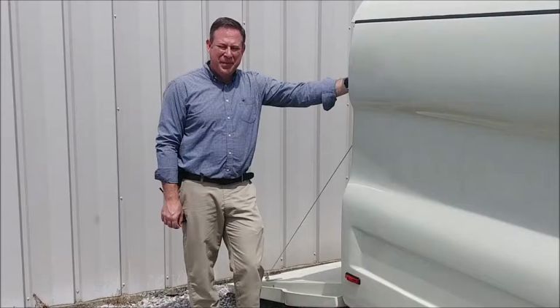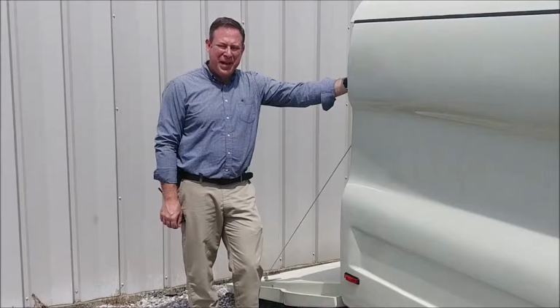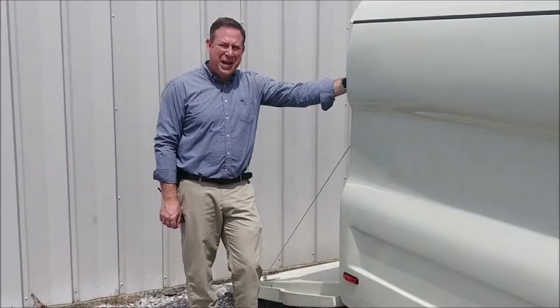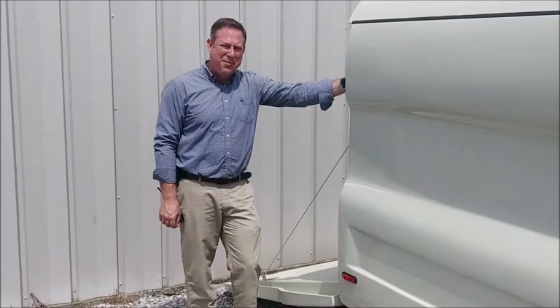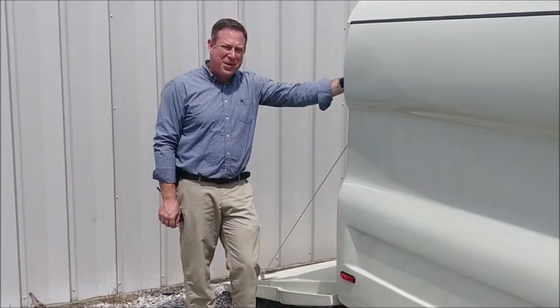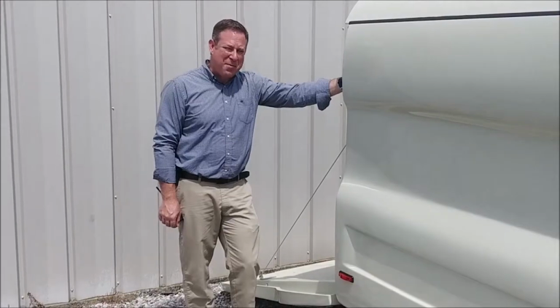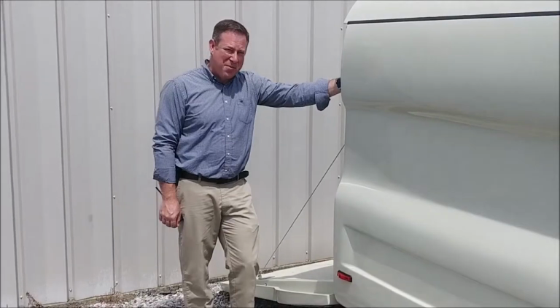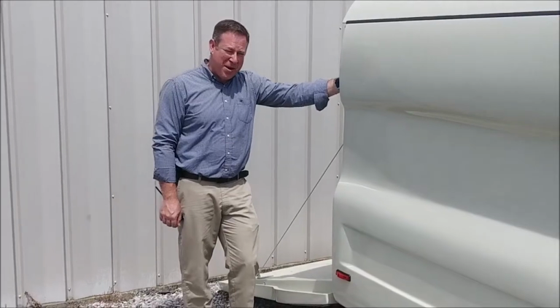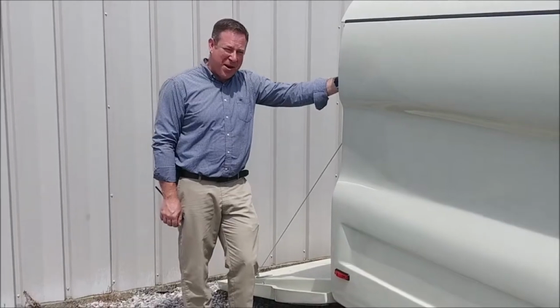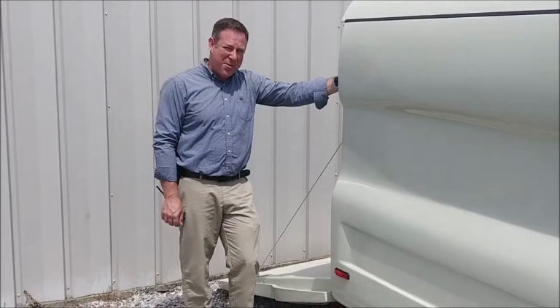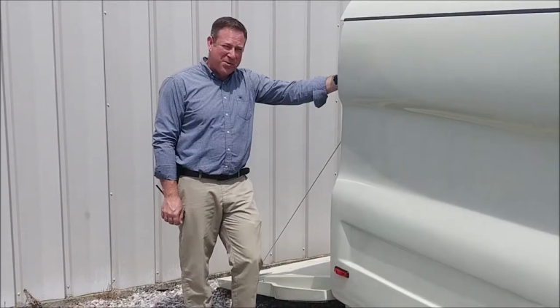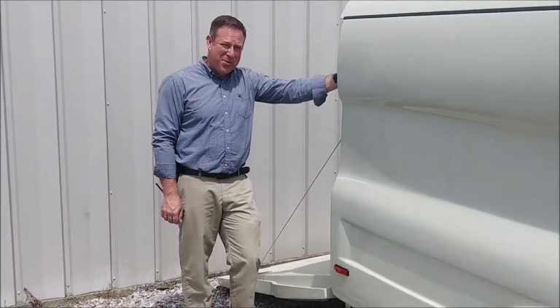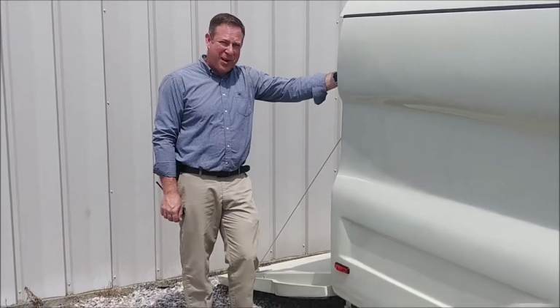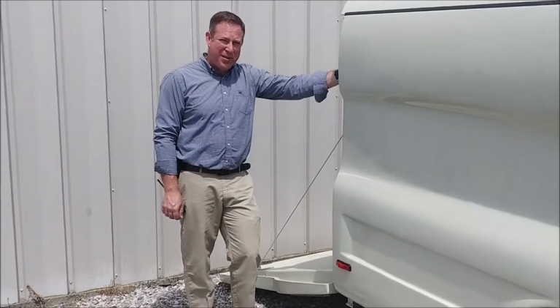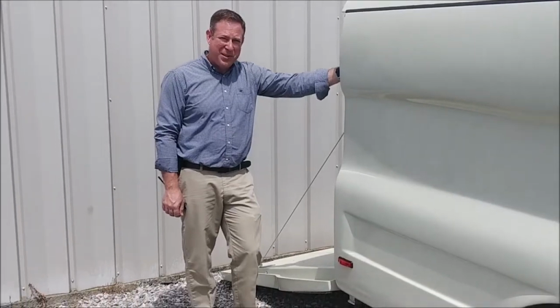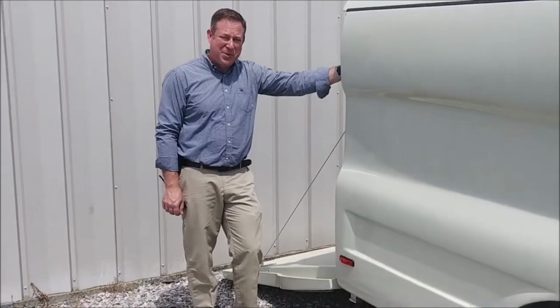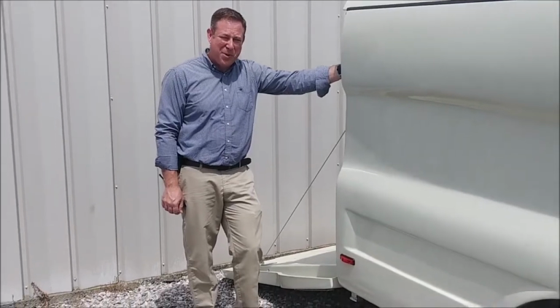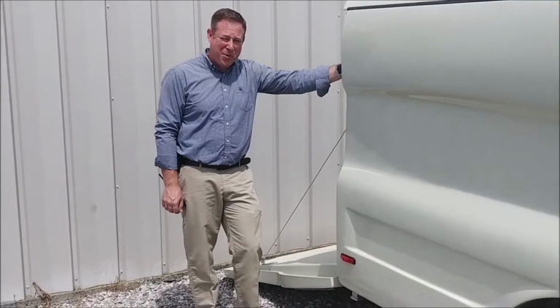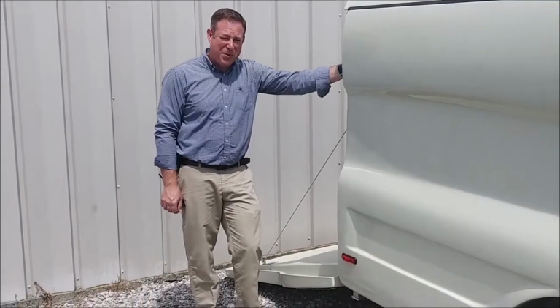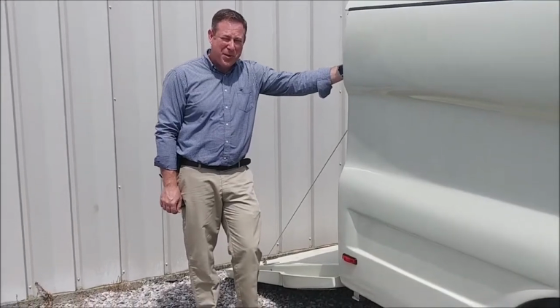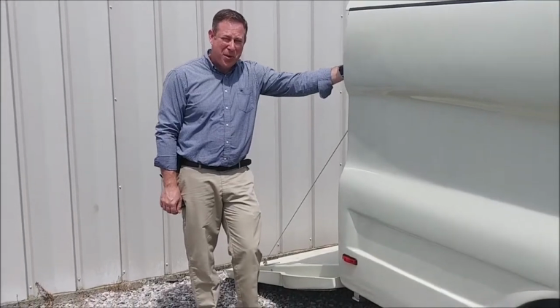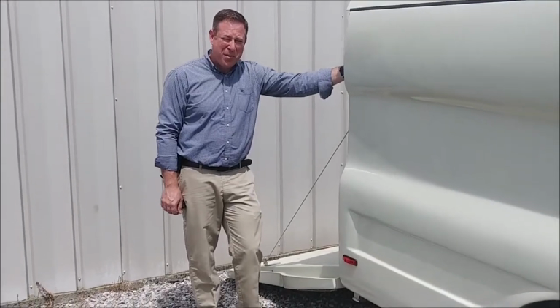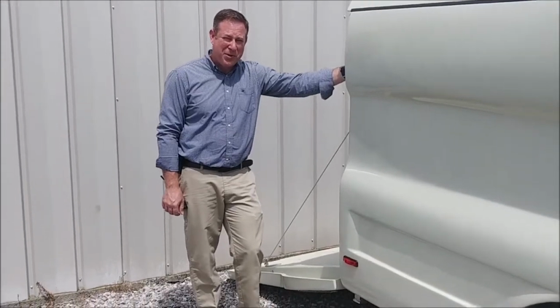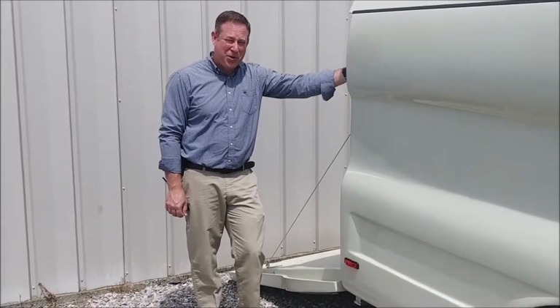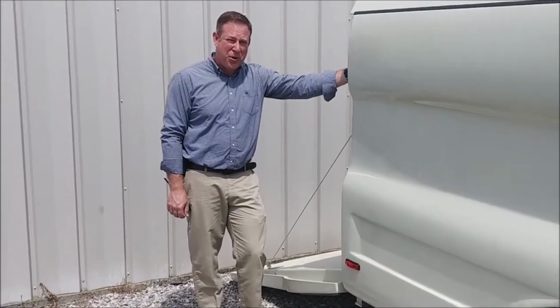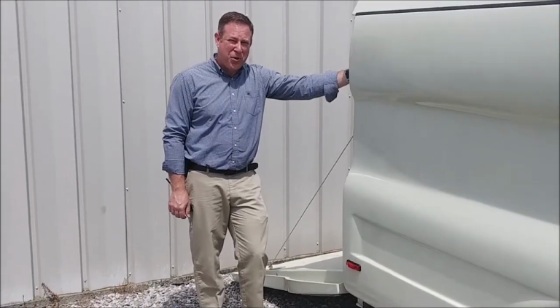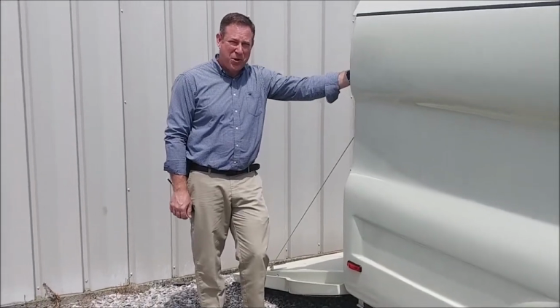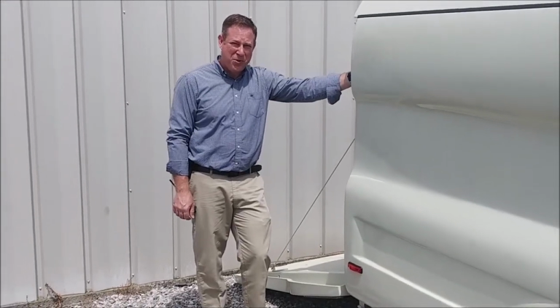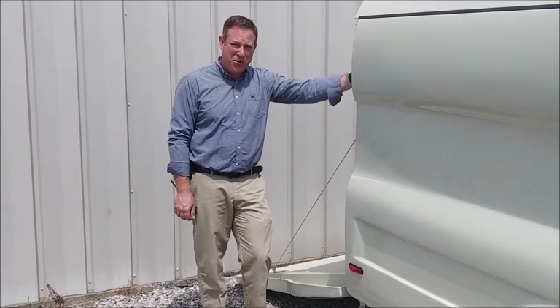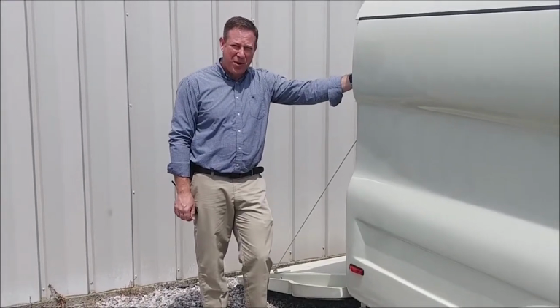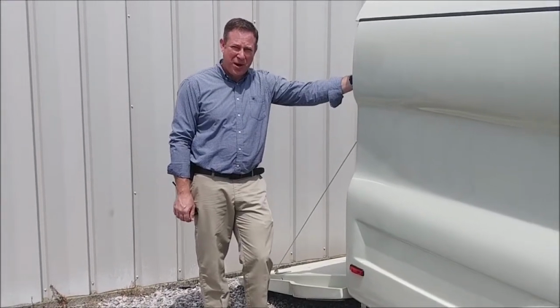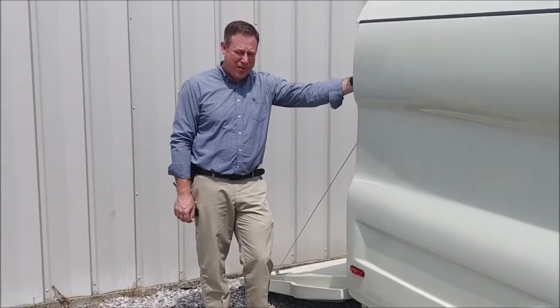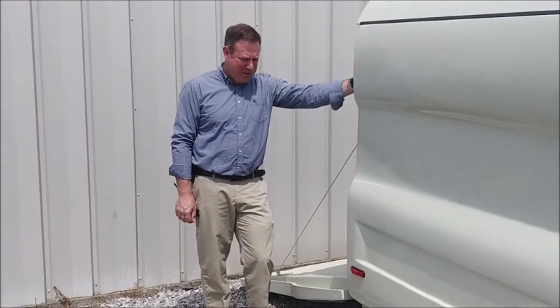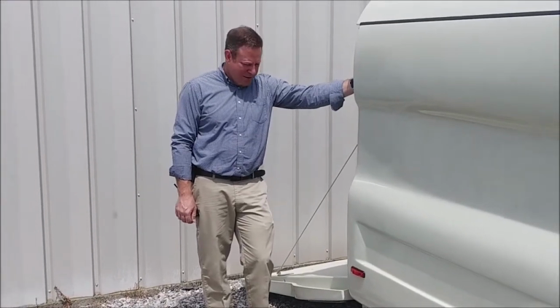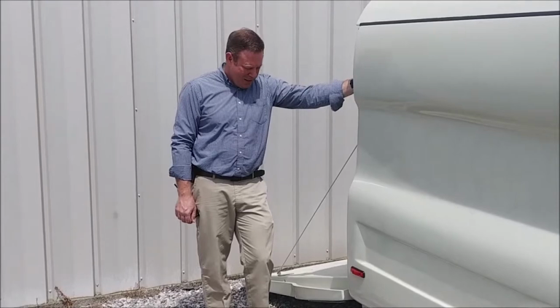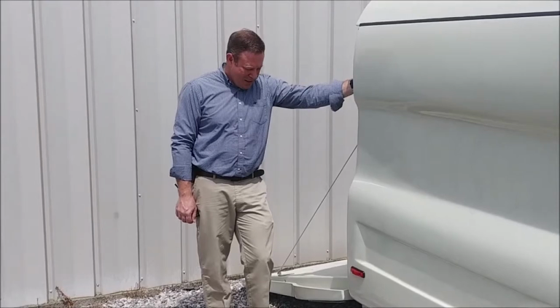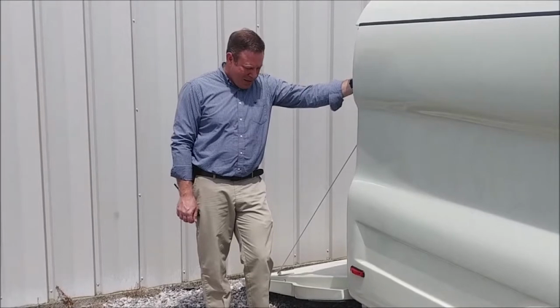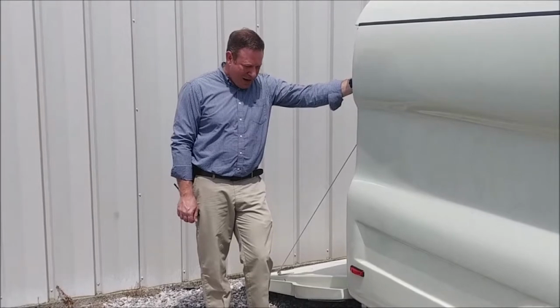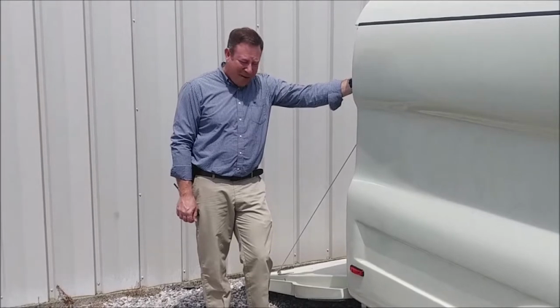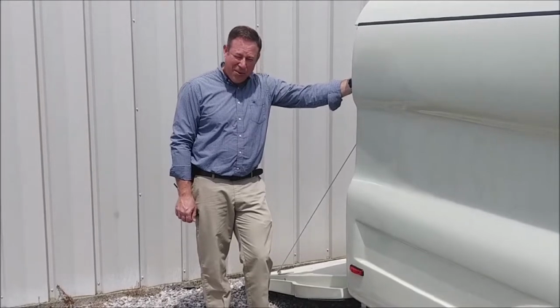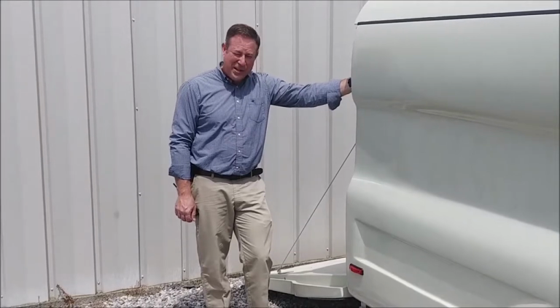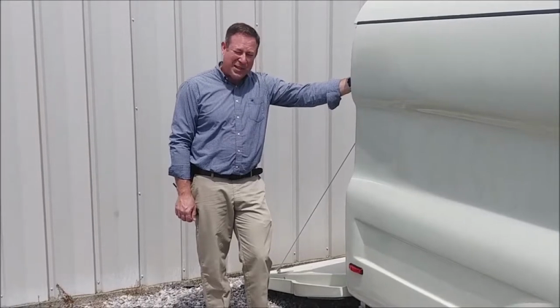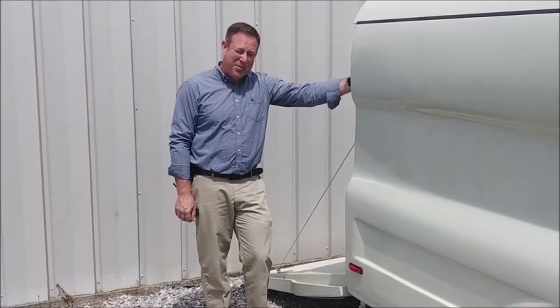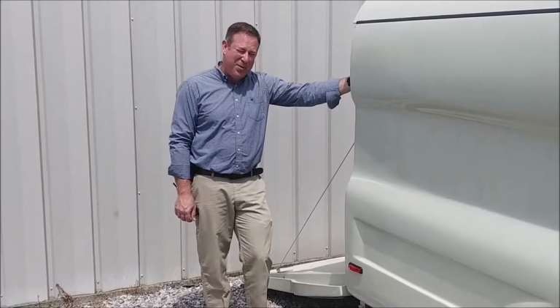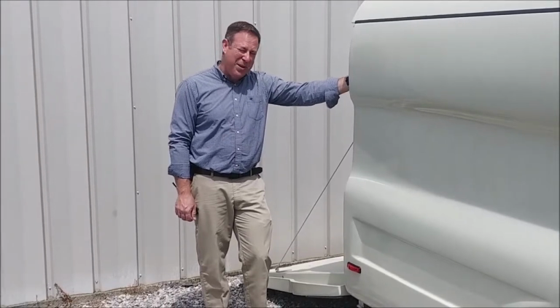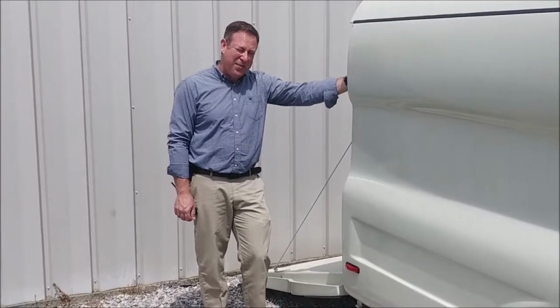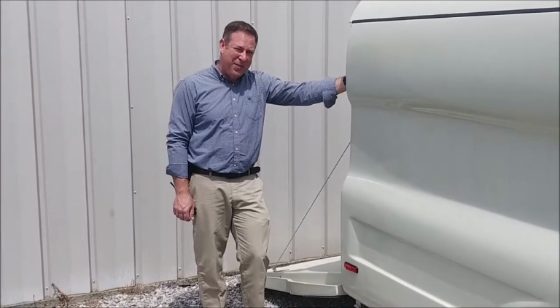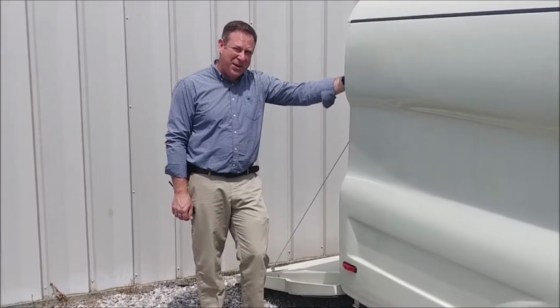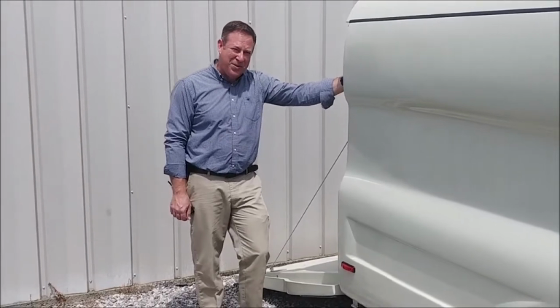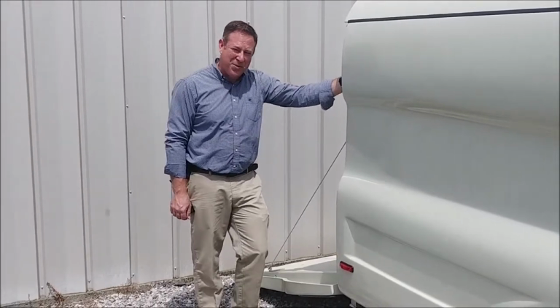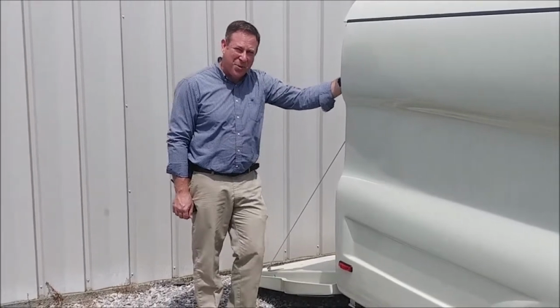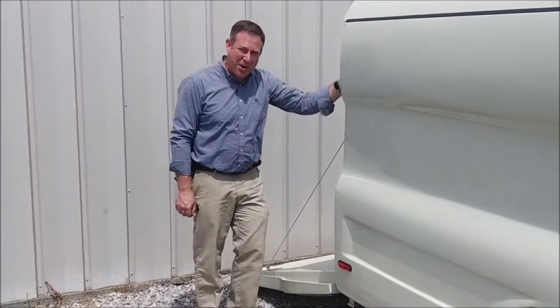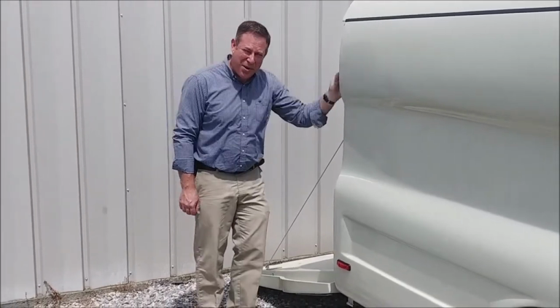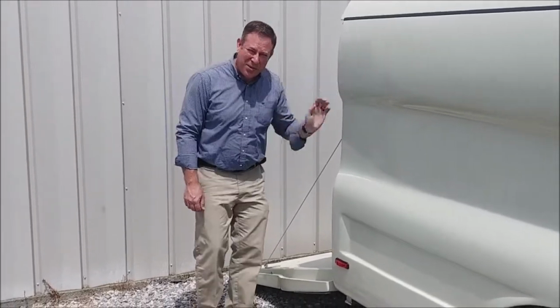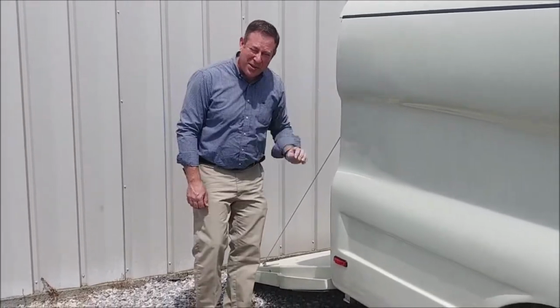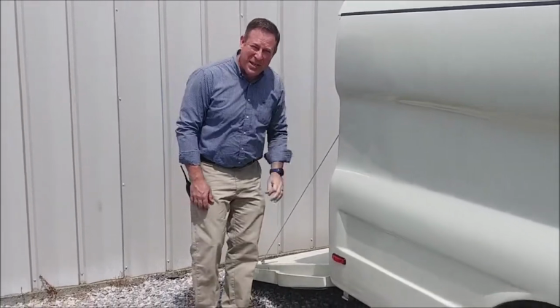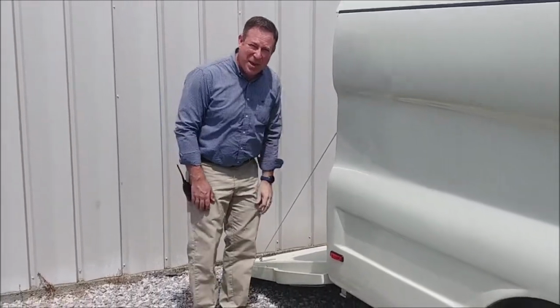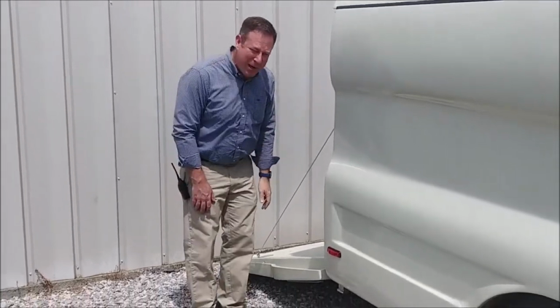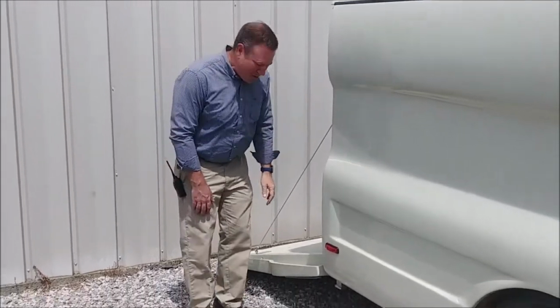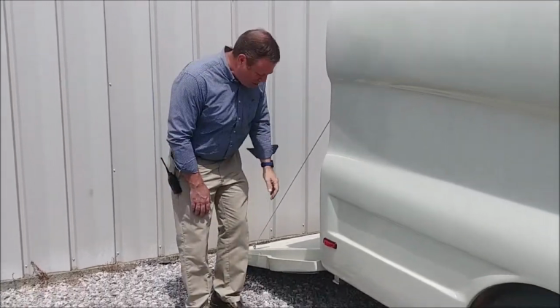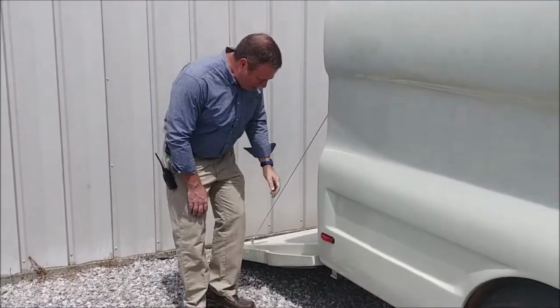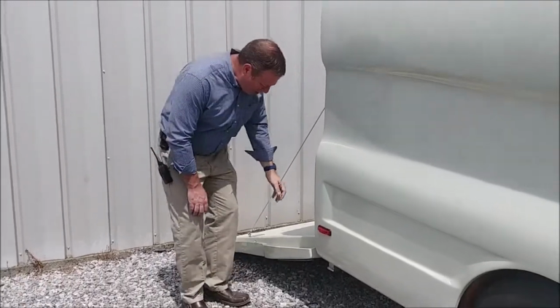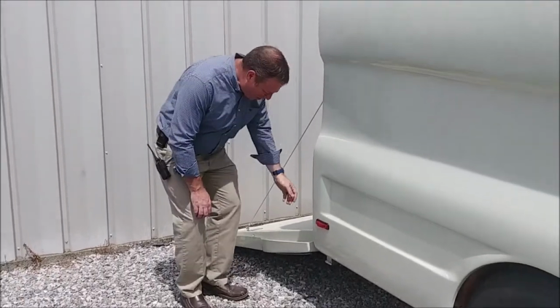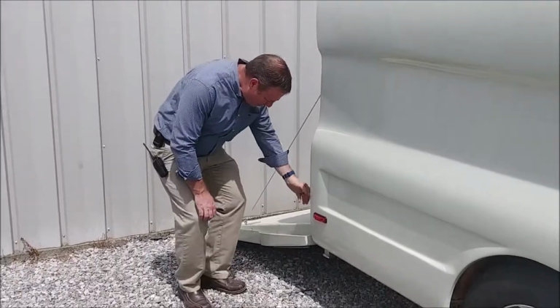Hi, I'm Jamie with Iron Norse Trailers. This week we're going to talk about securing your trailer. Iron Norse has some unique features, and one of those is stabilizer bars.